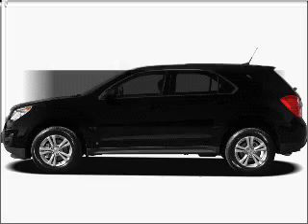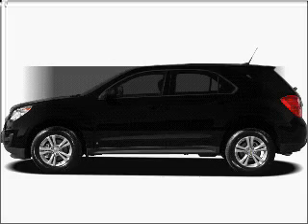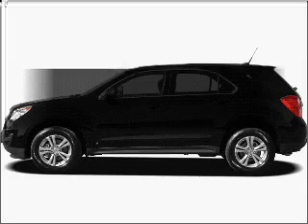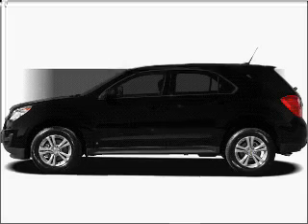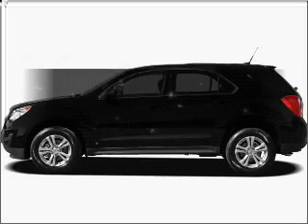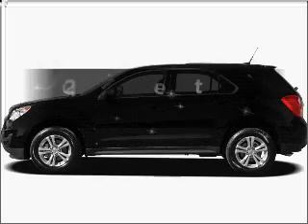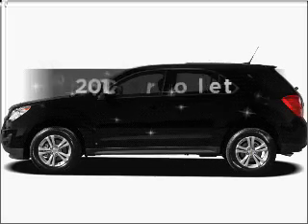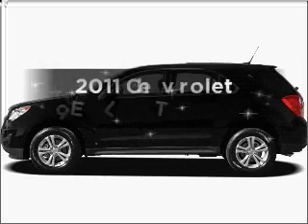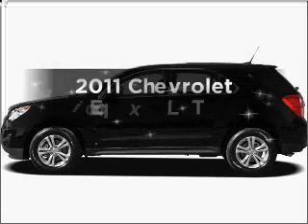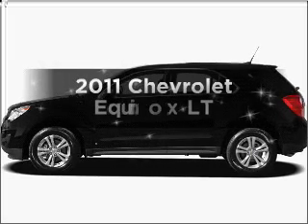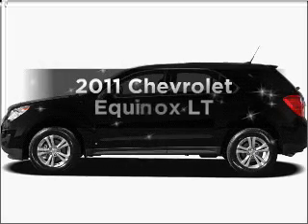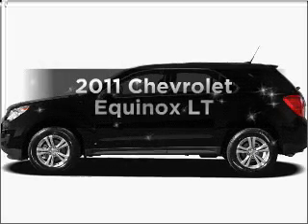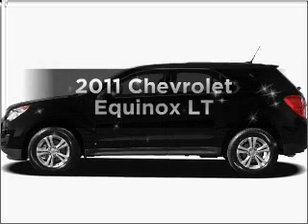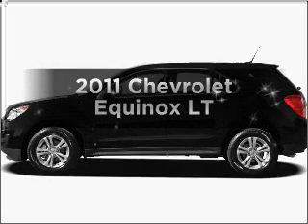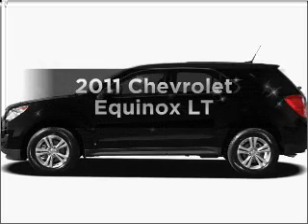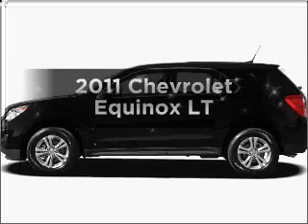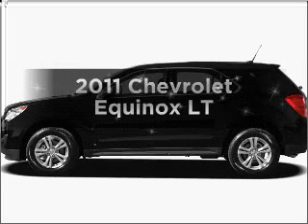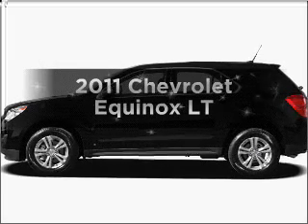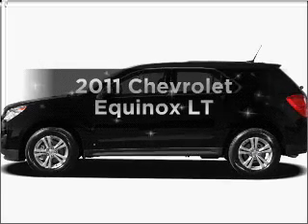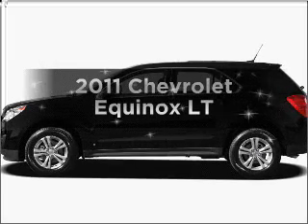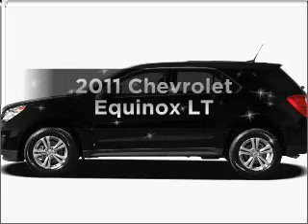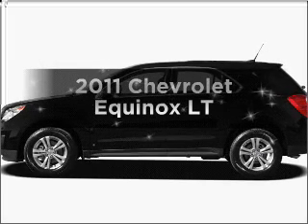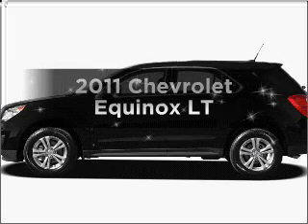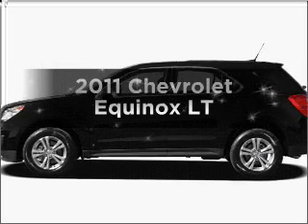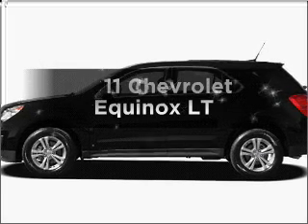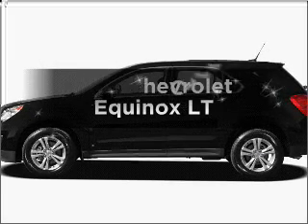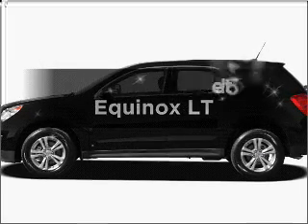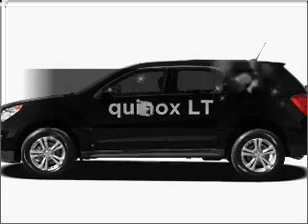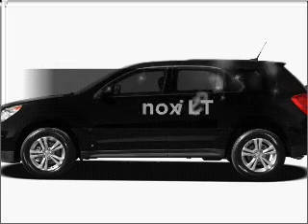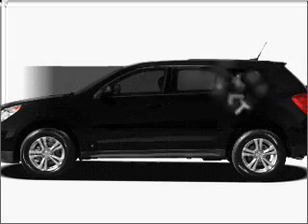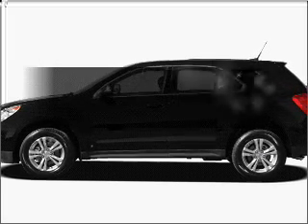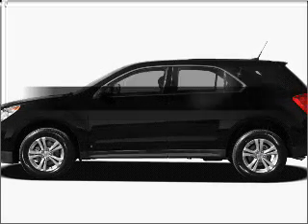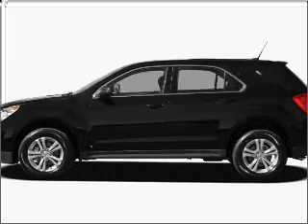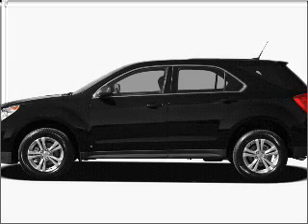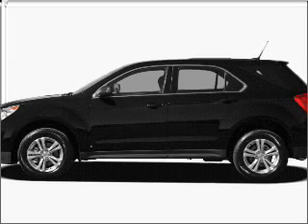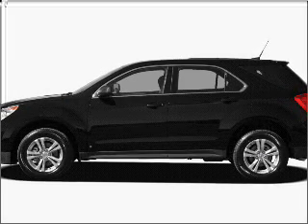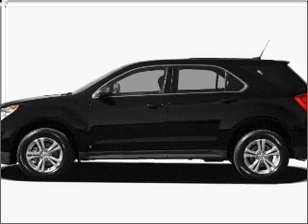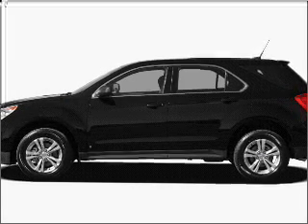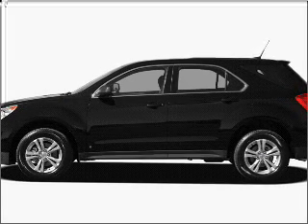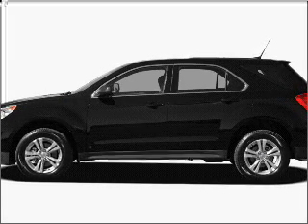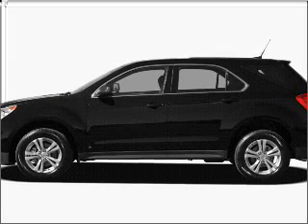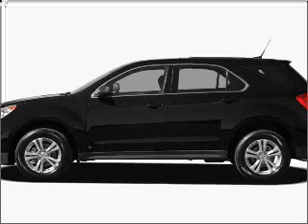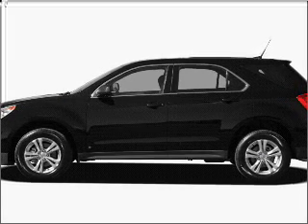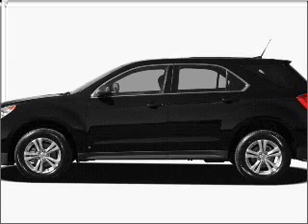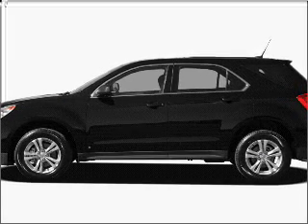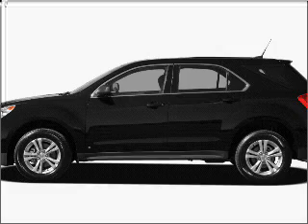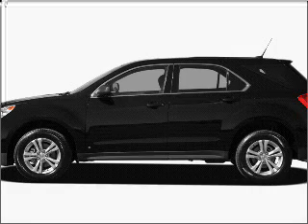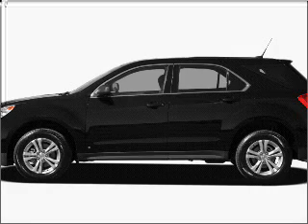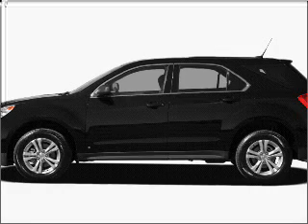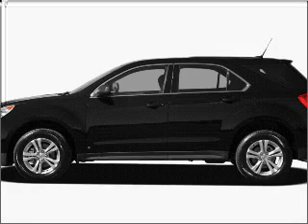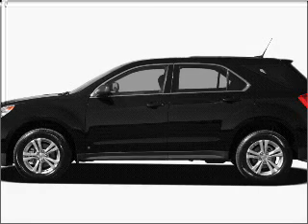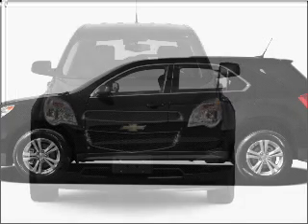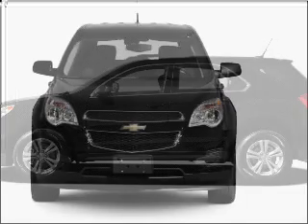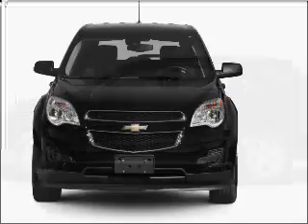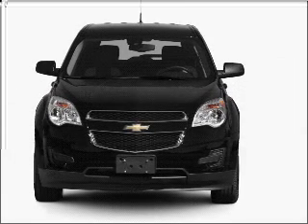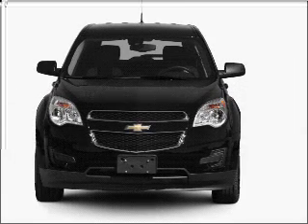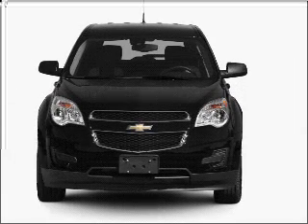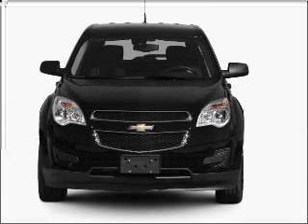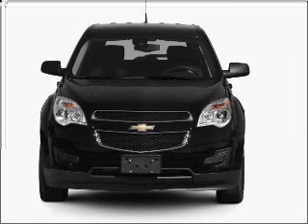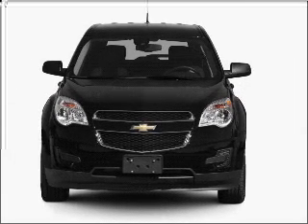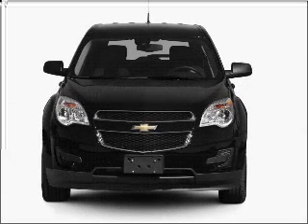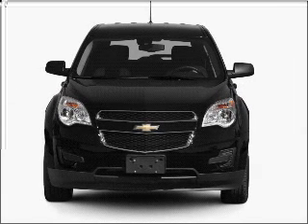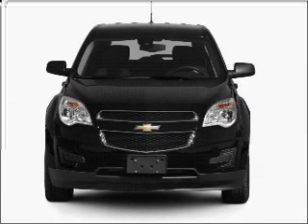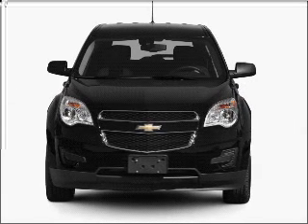Imagine yourself in this 2011 Chevrolet Equinox. Everything you need under one roof with this great vehicle.